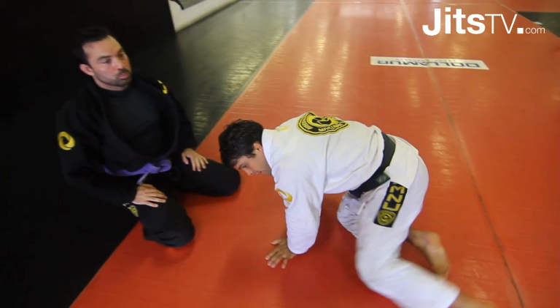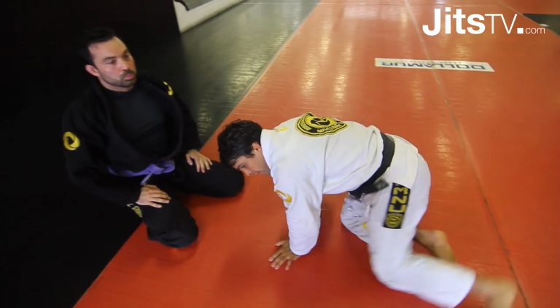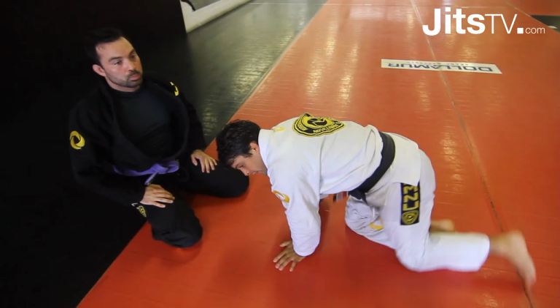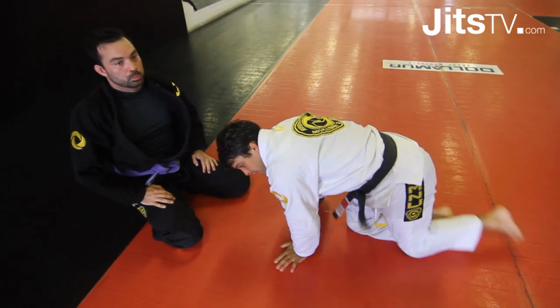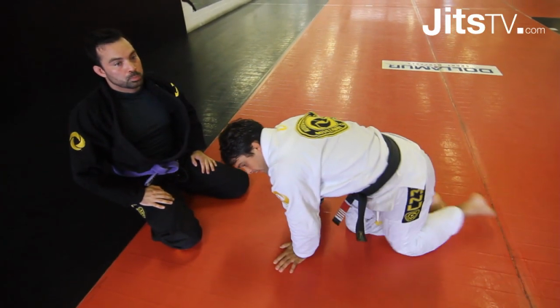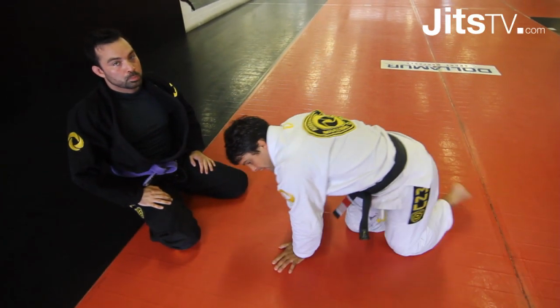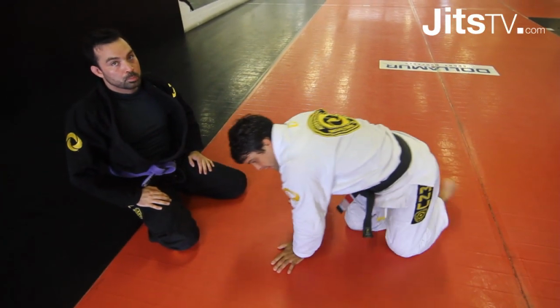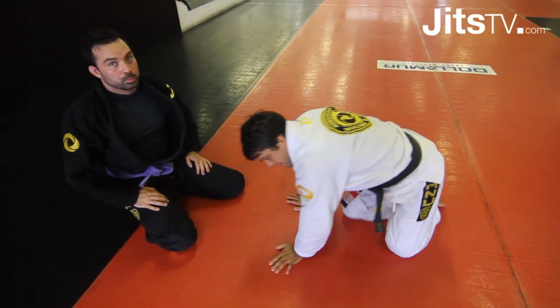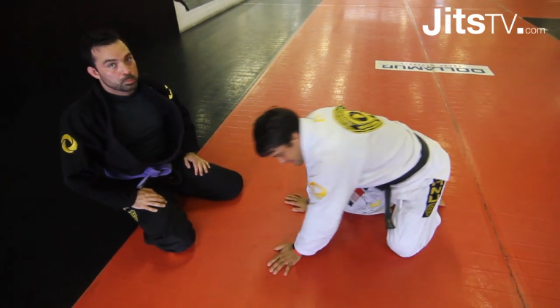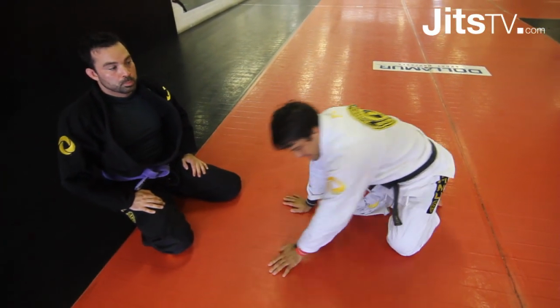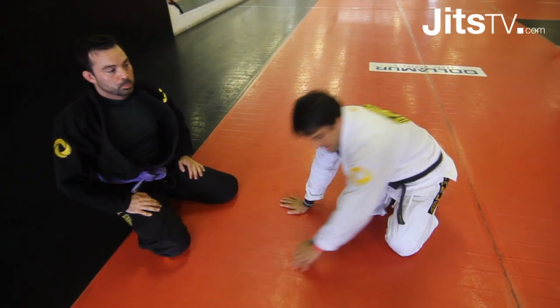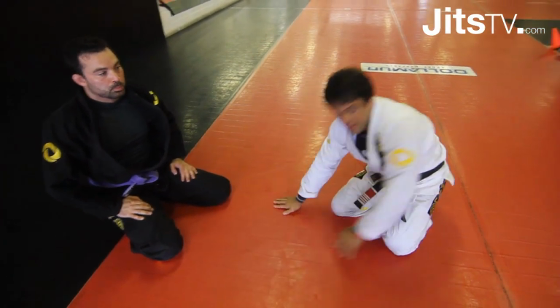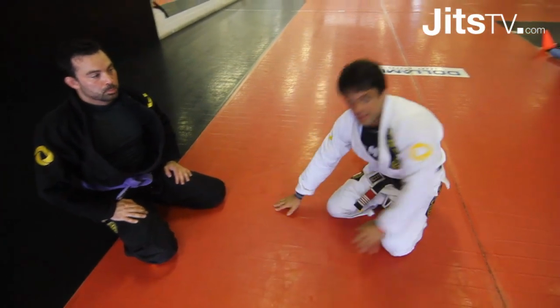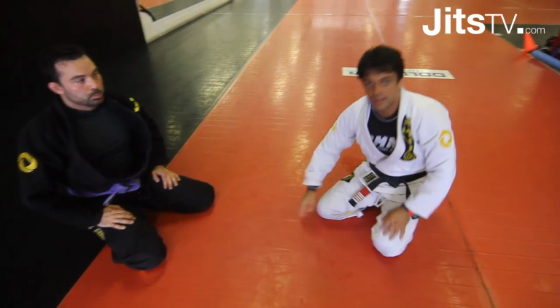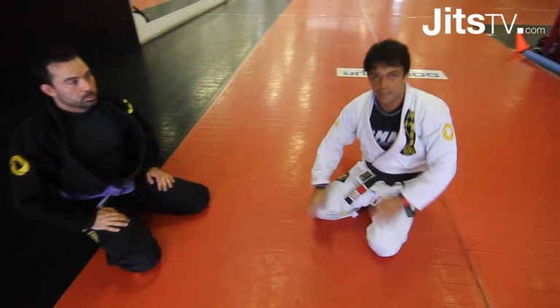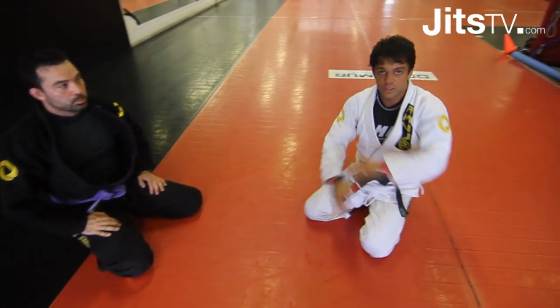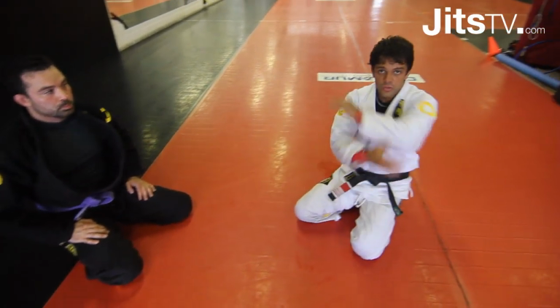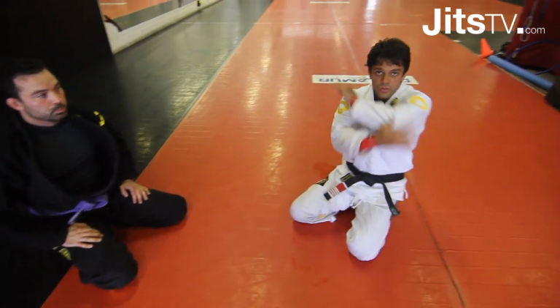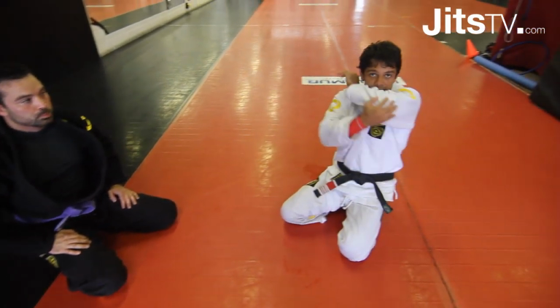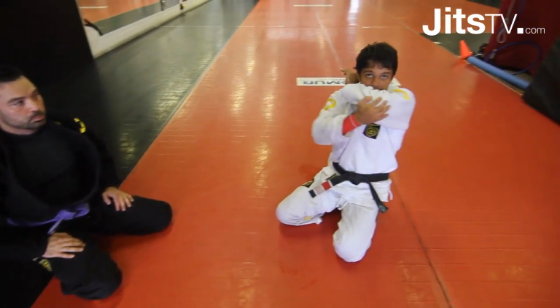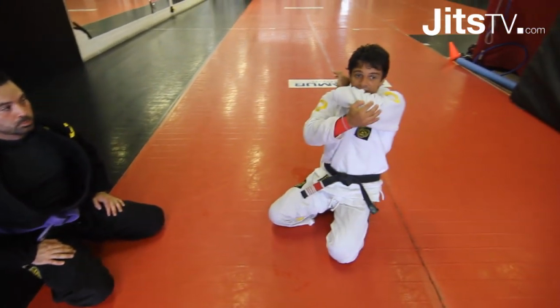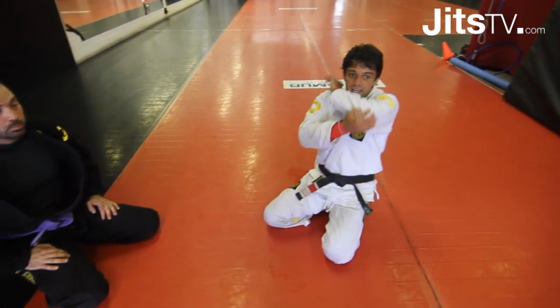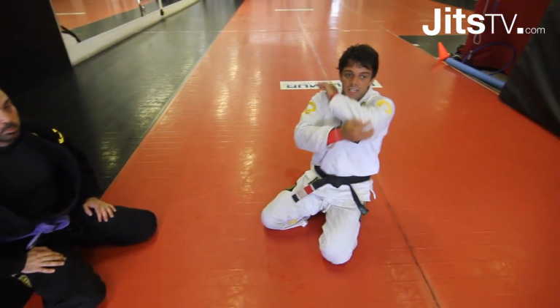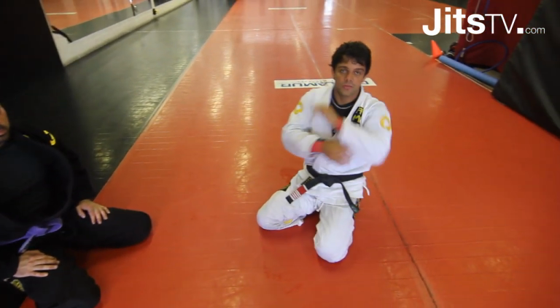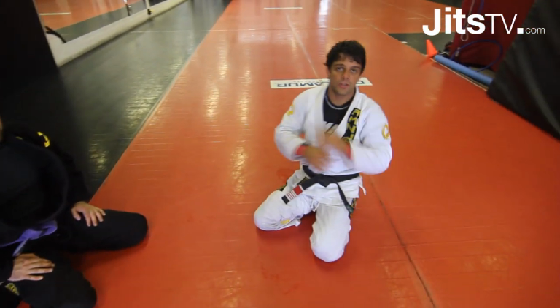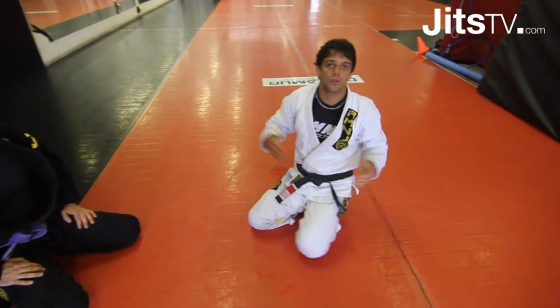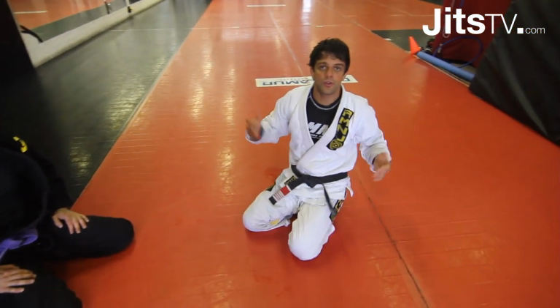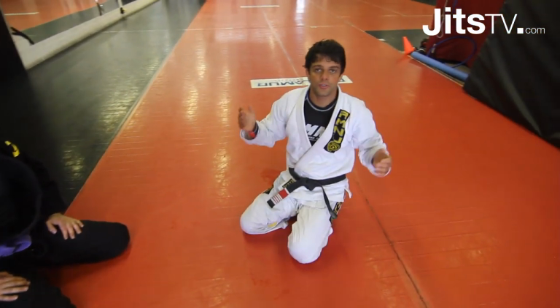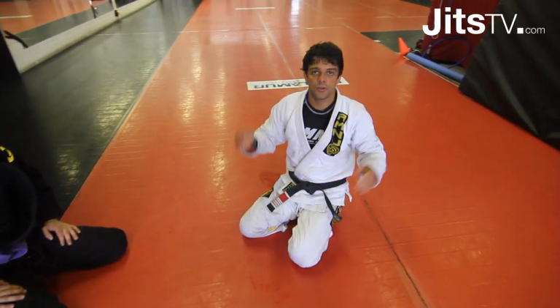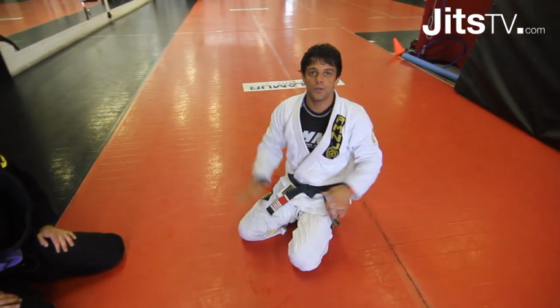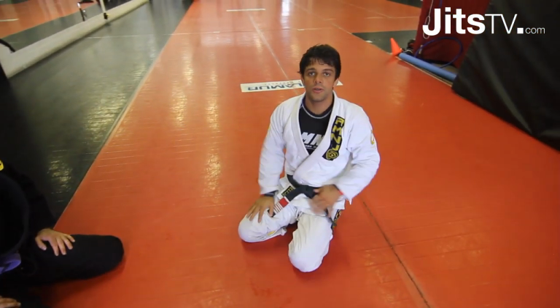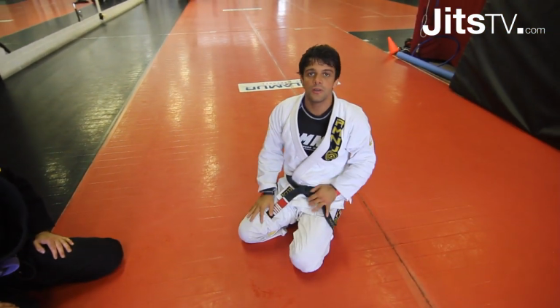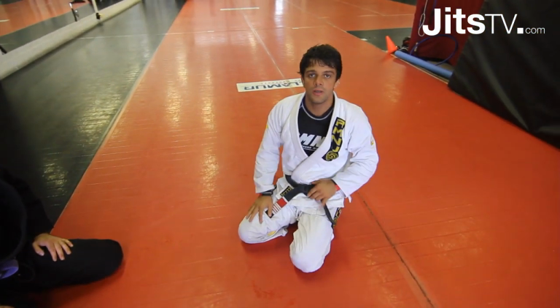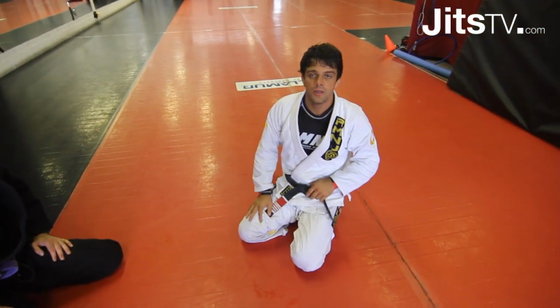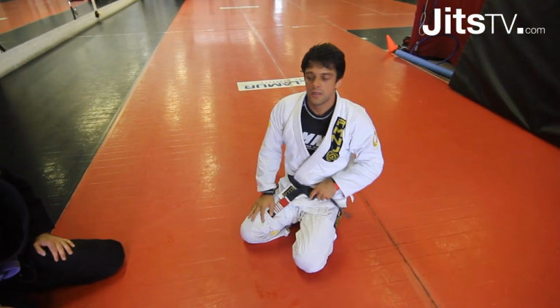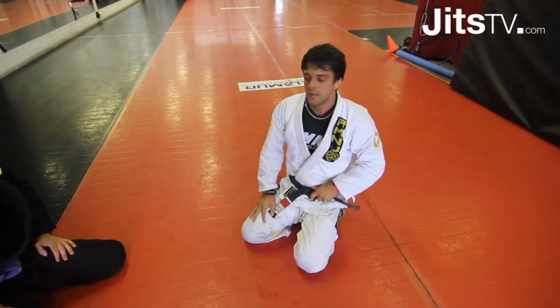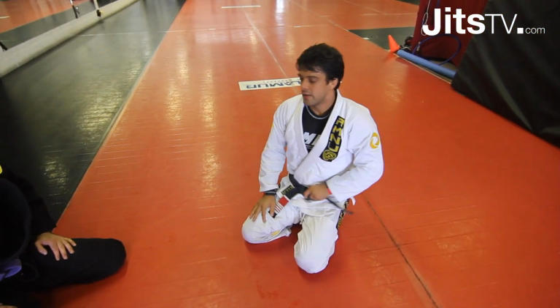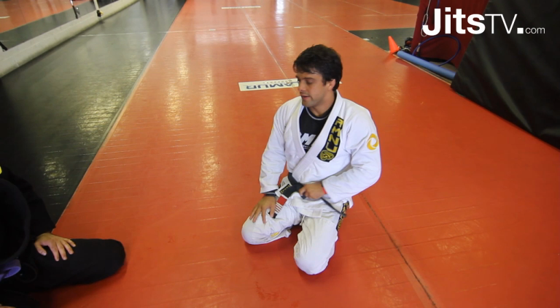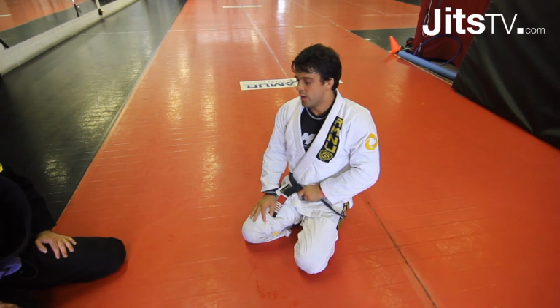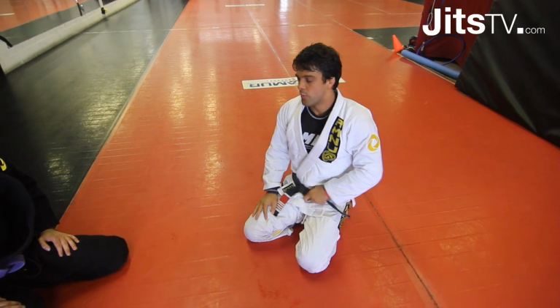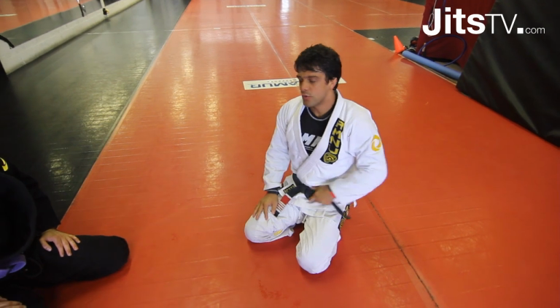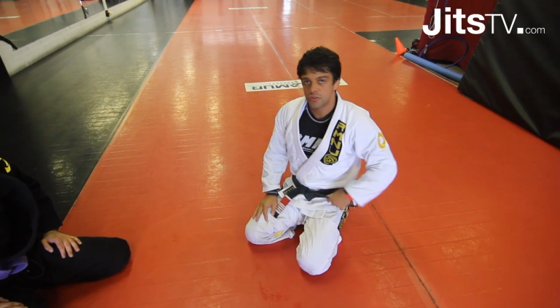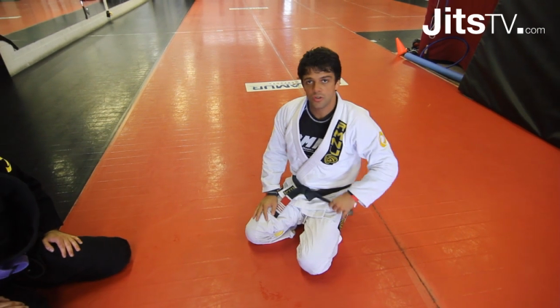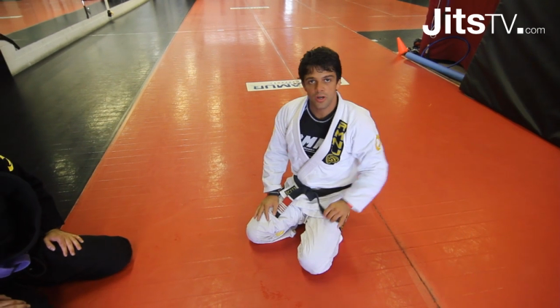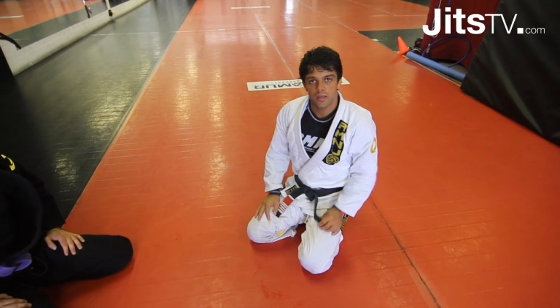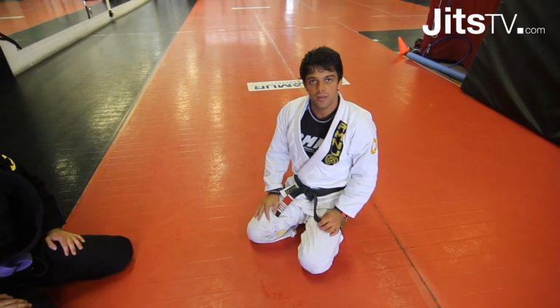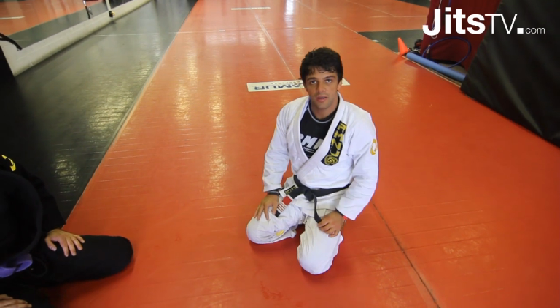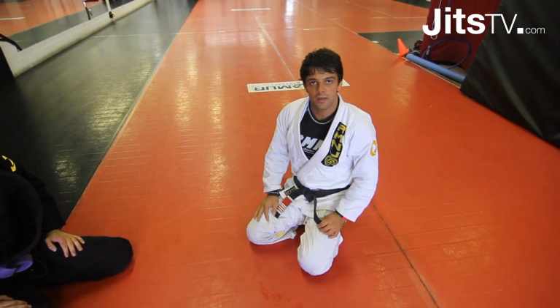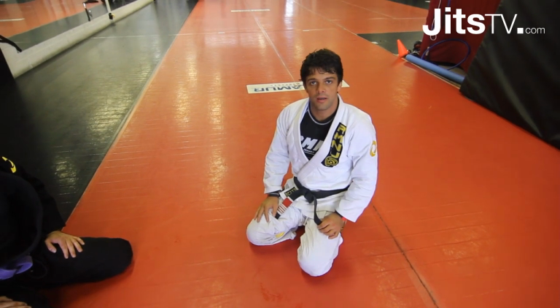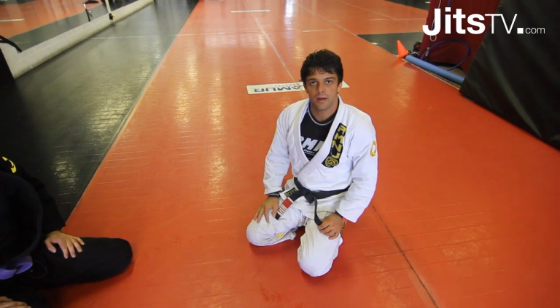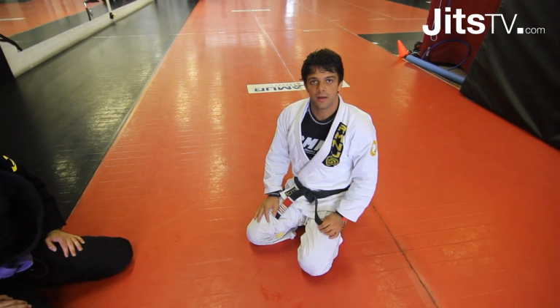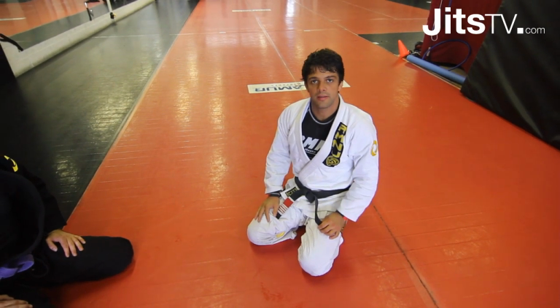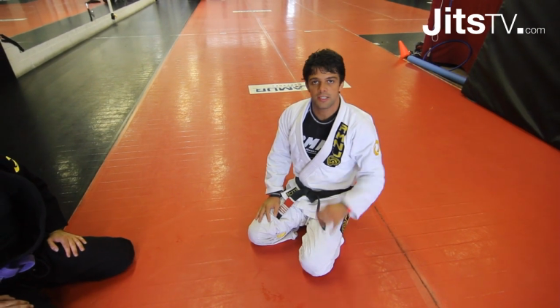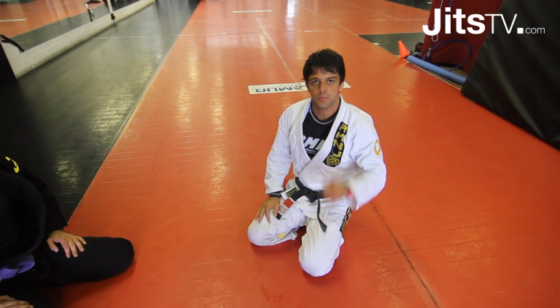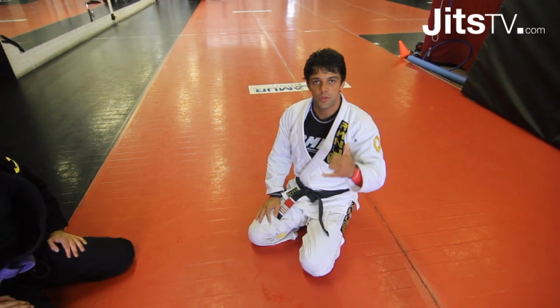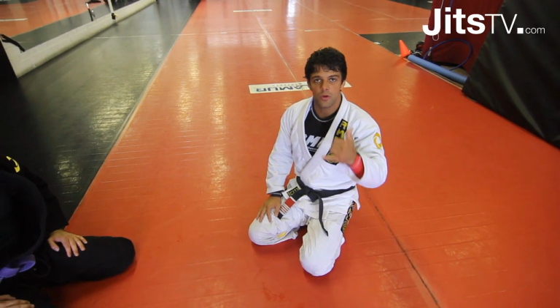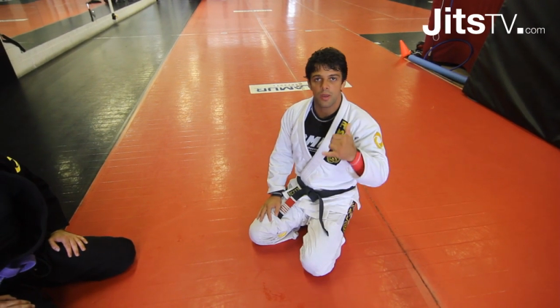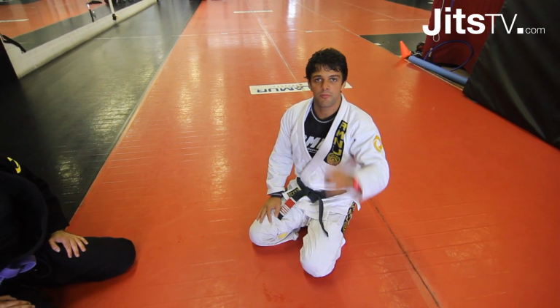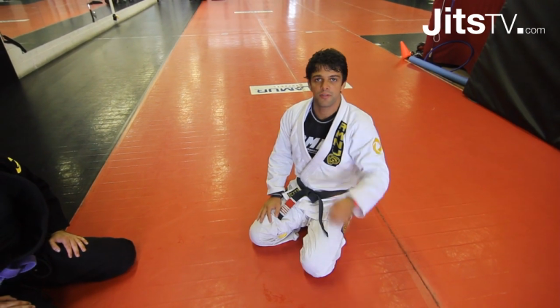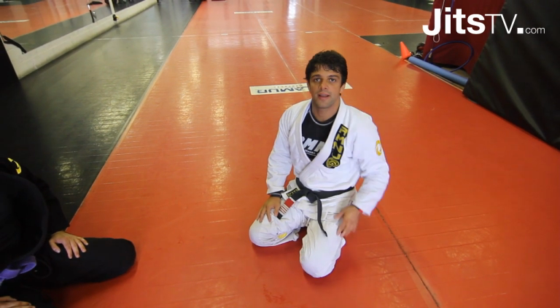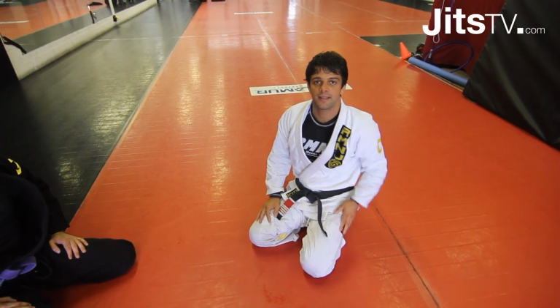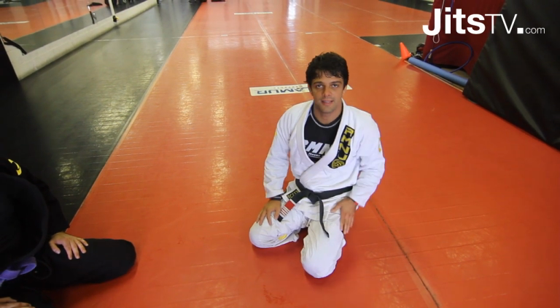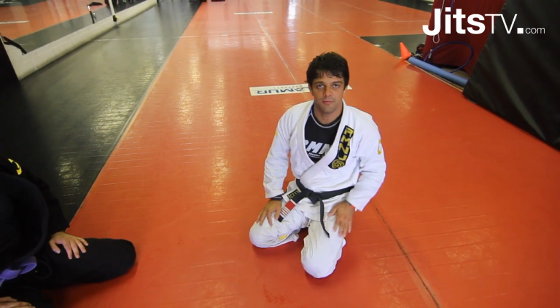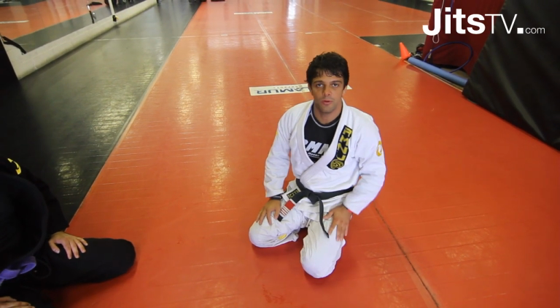Alright, that's a nice variation for the cross guard and I hope you enjoy it. Let's bring your game to the next level.